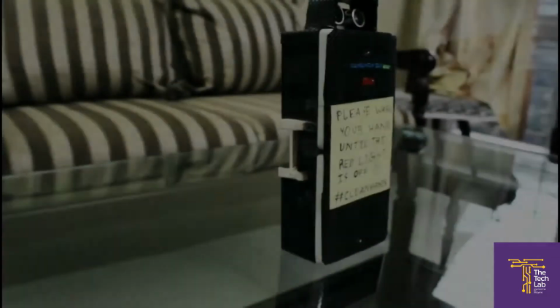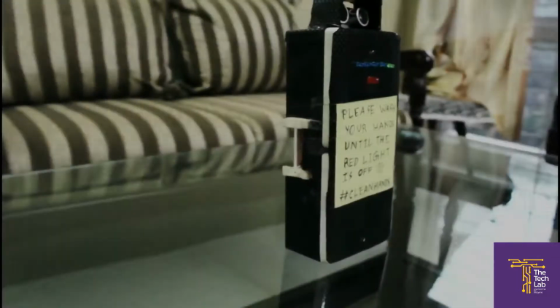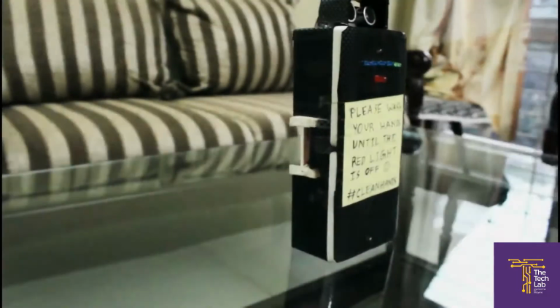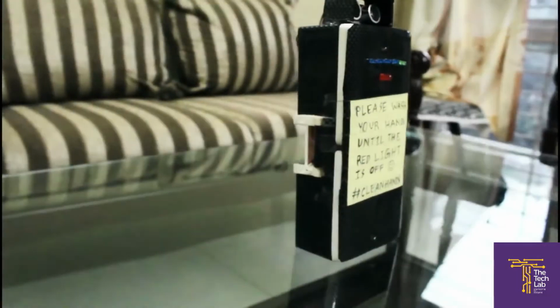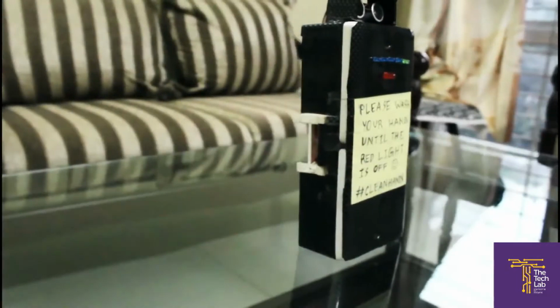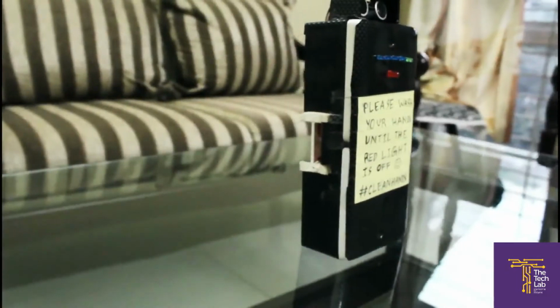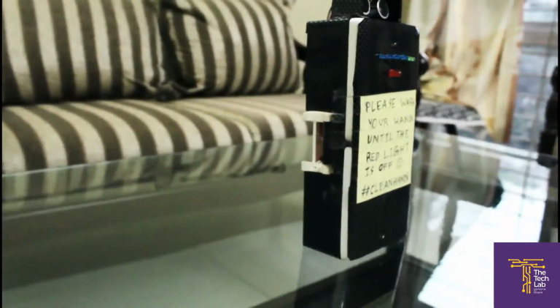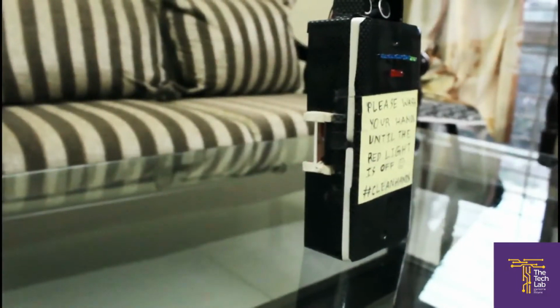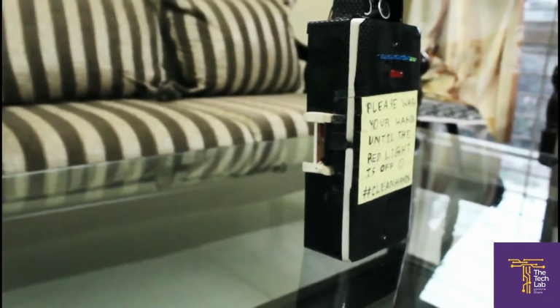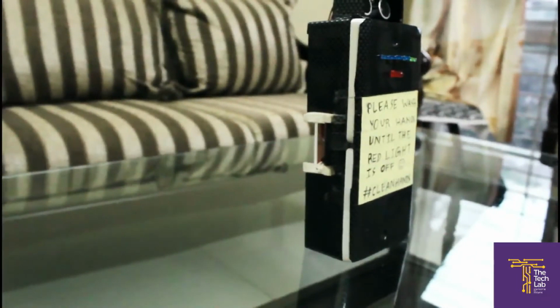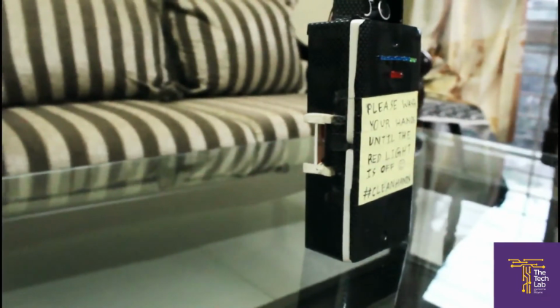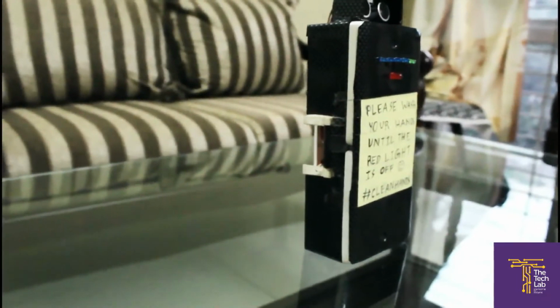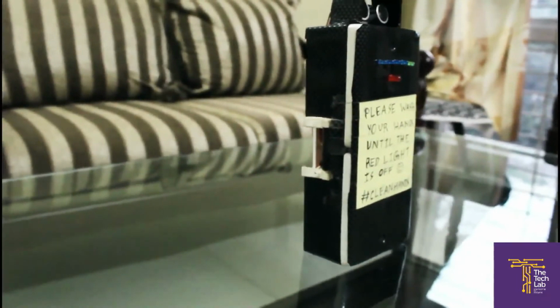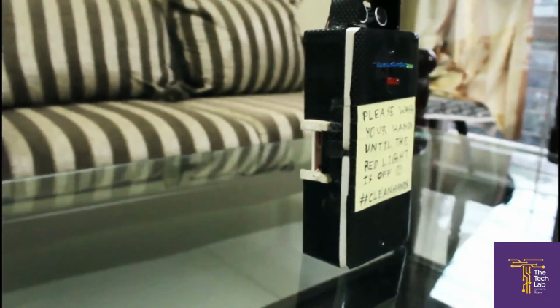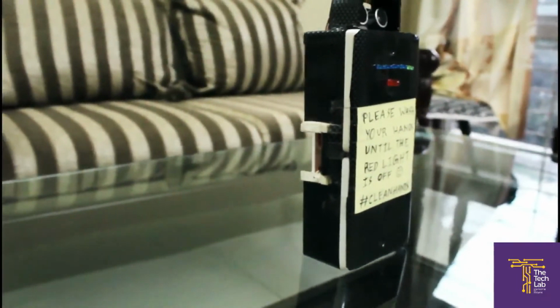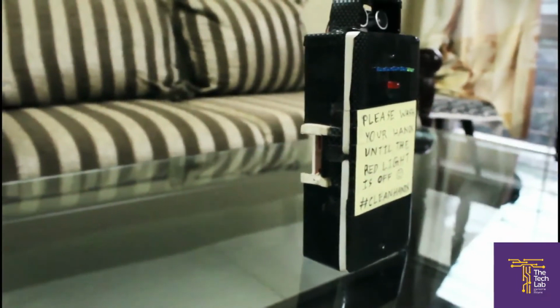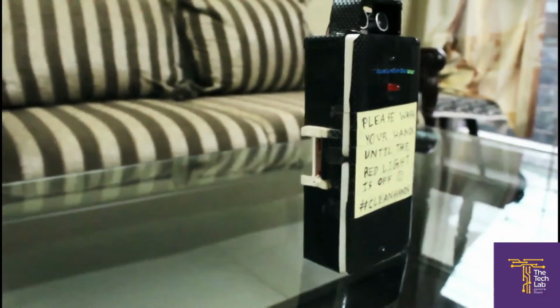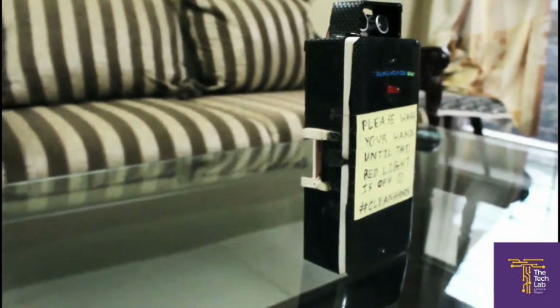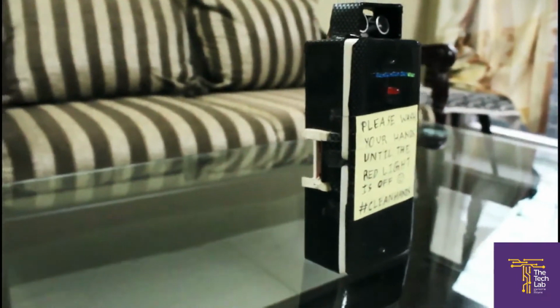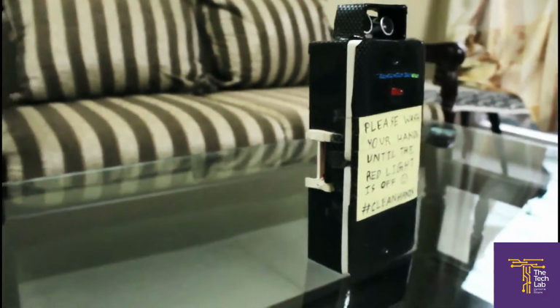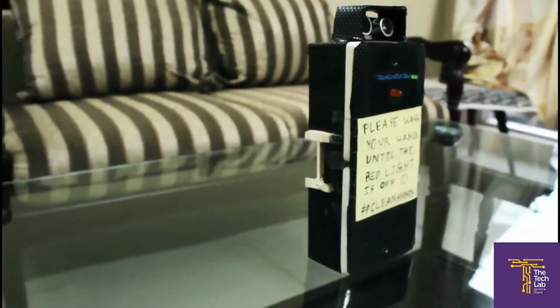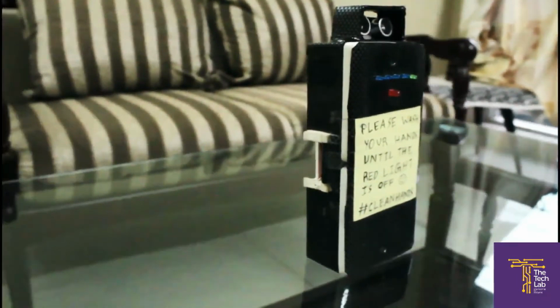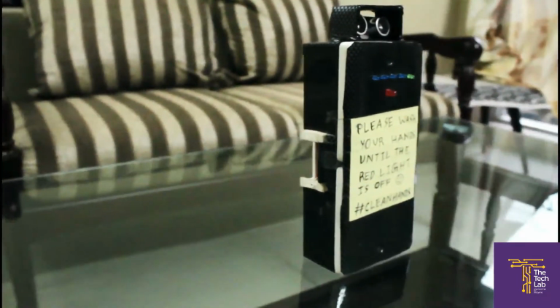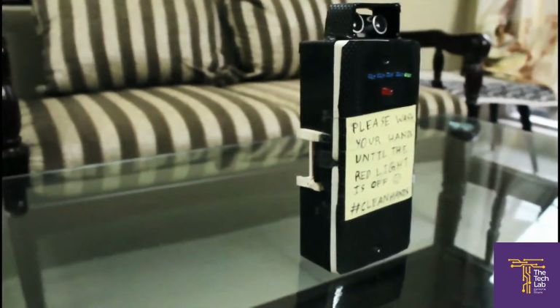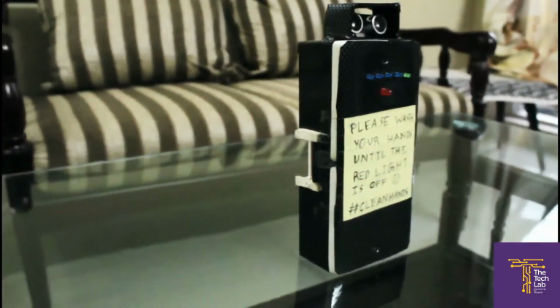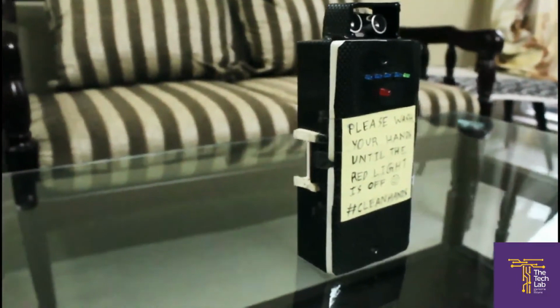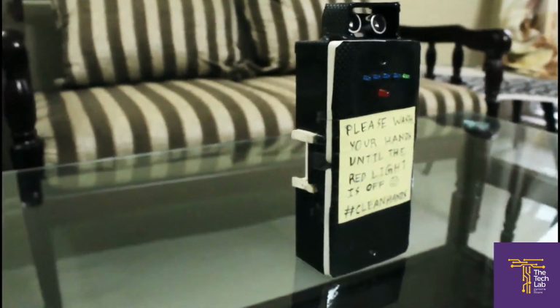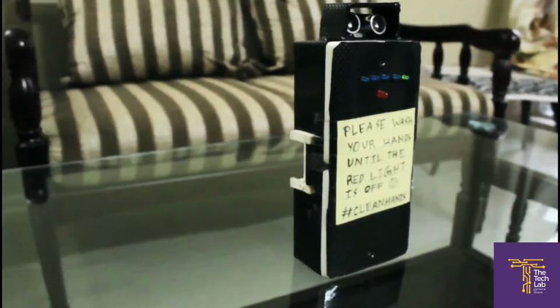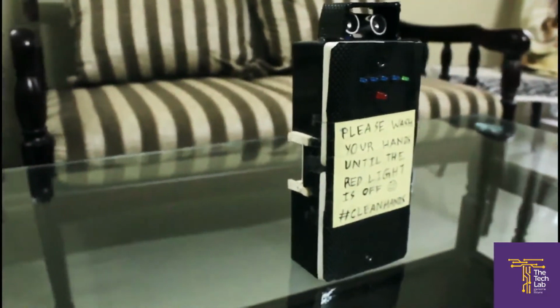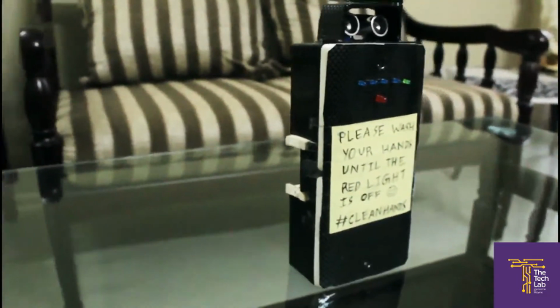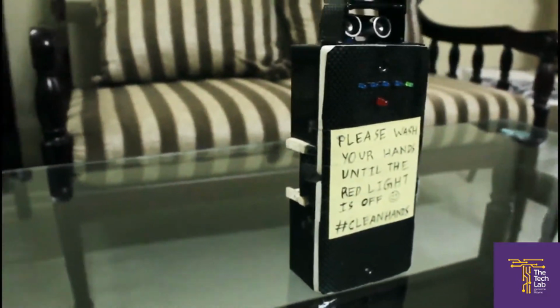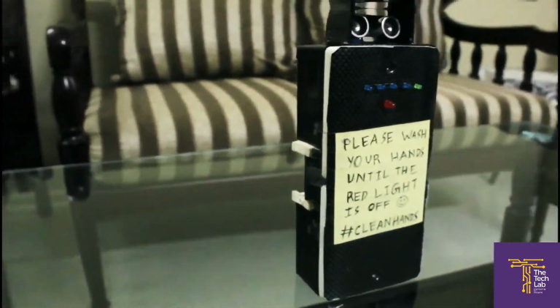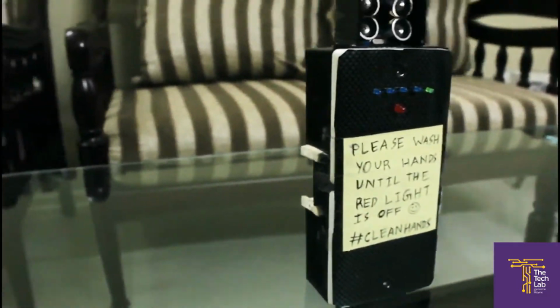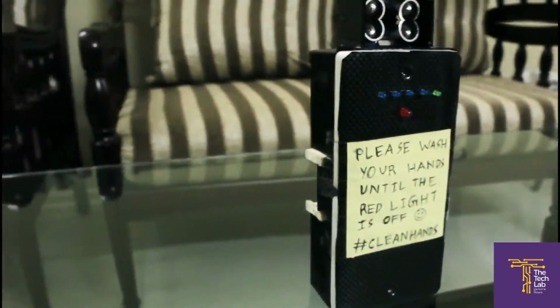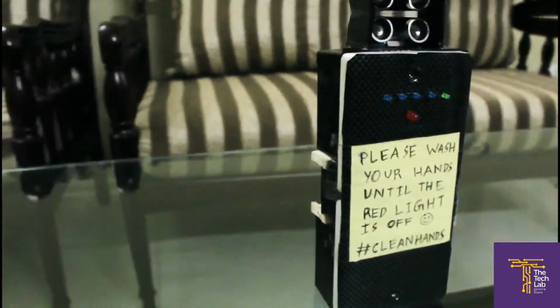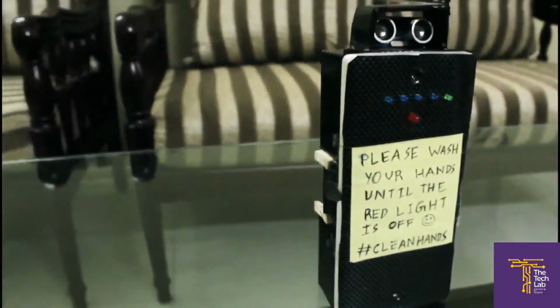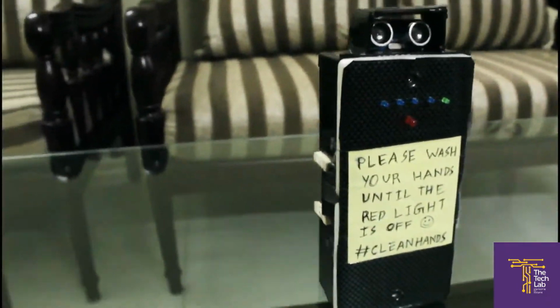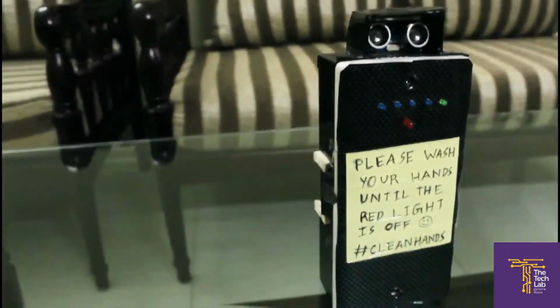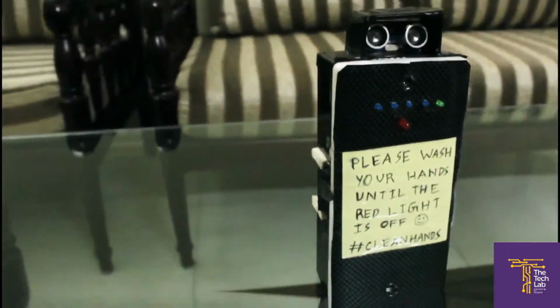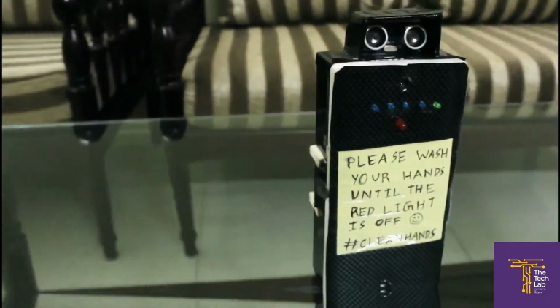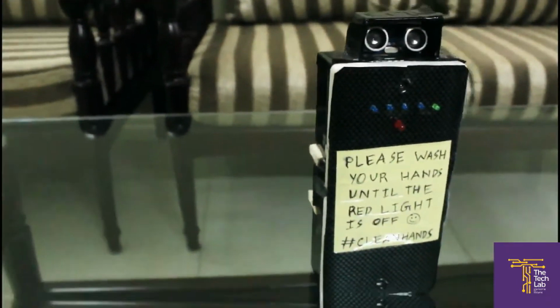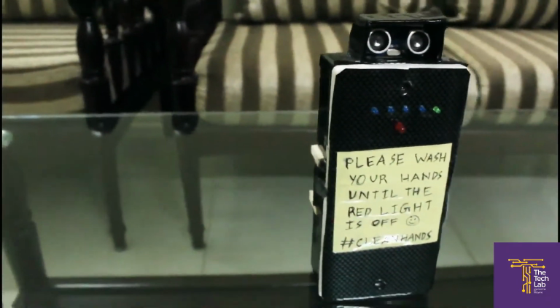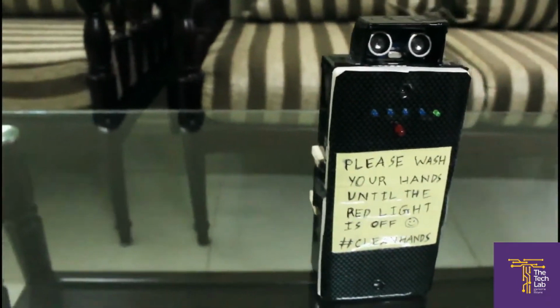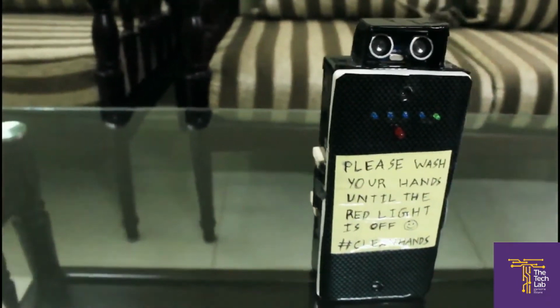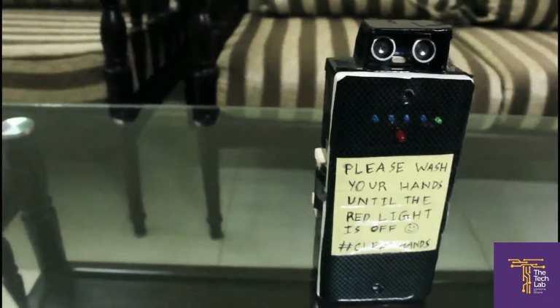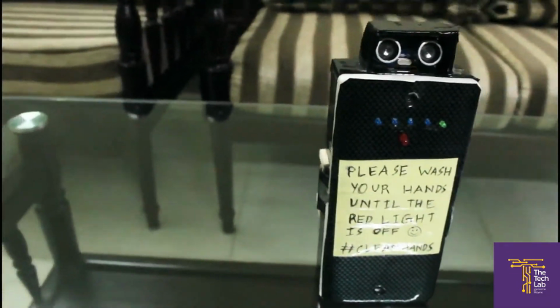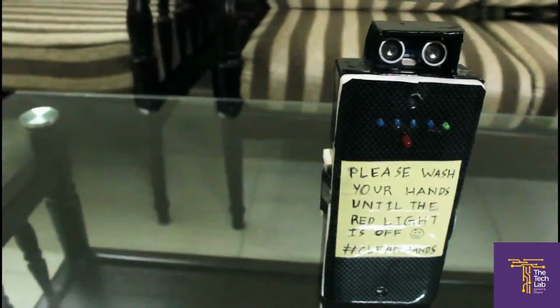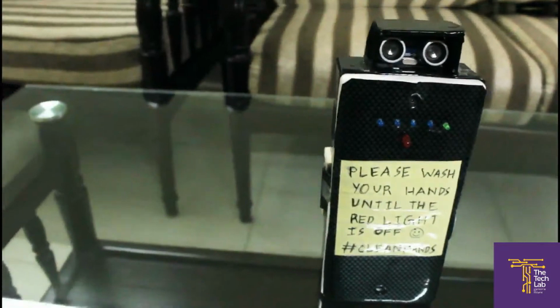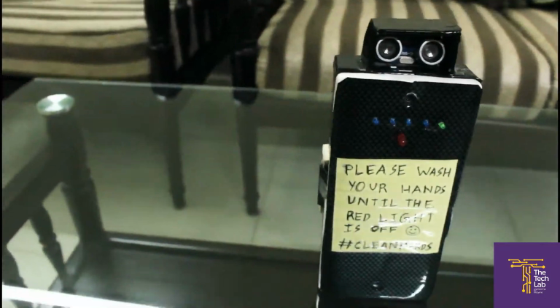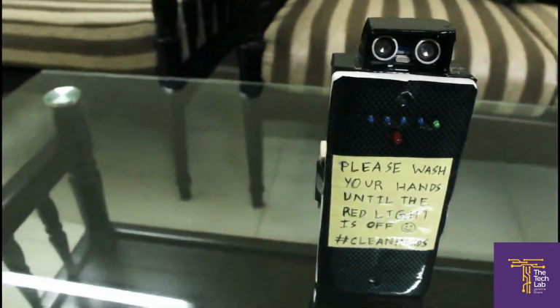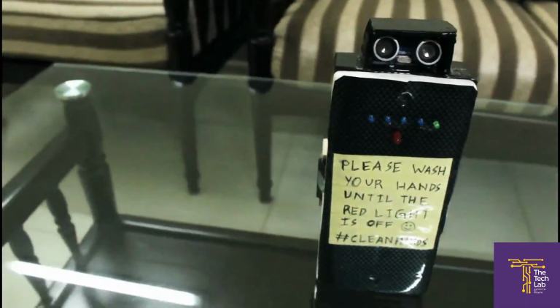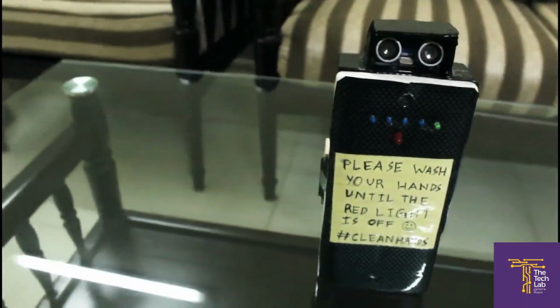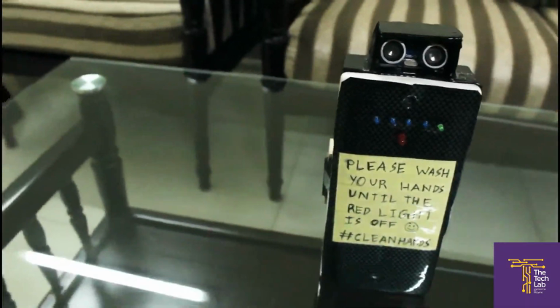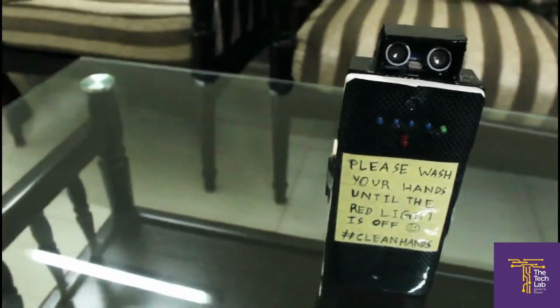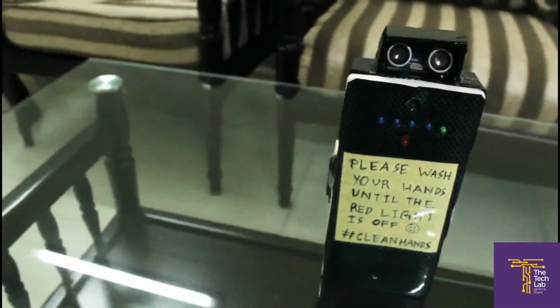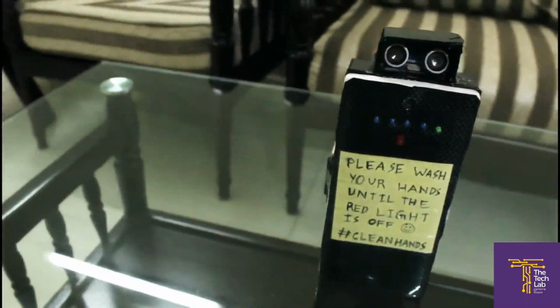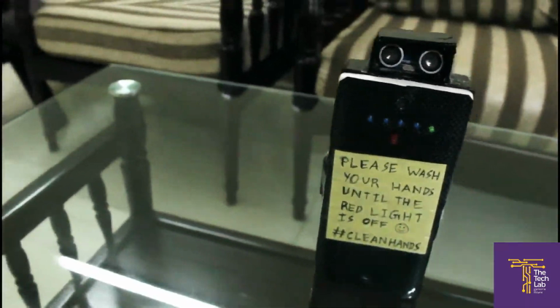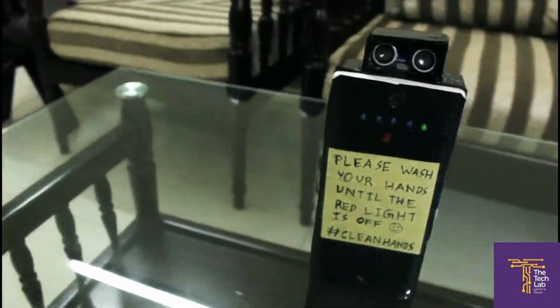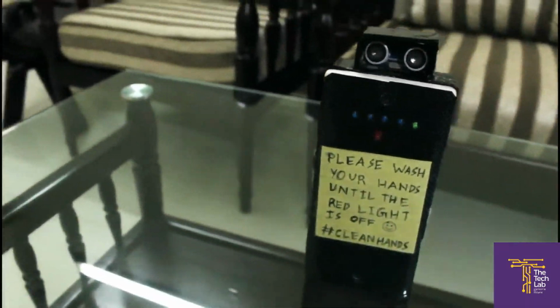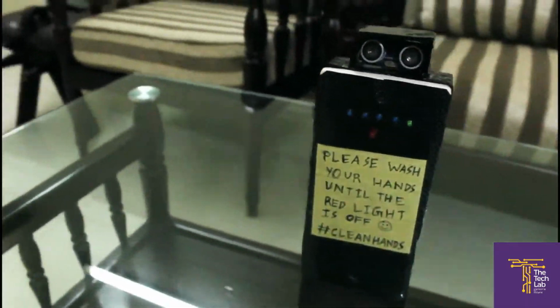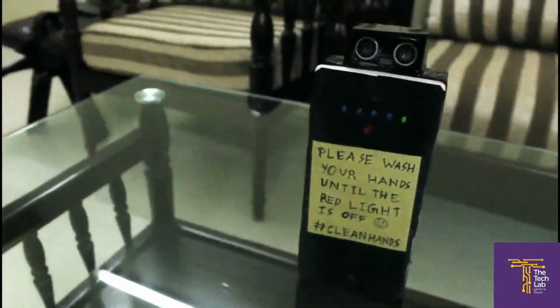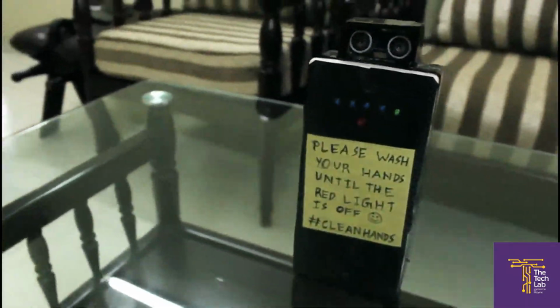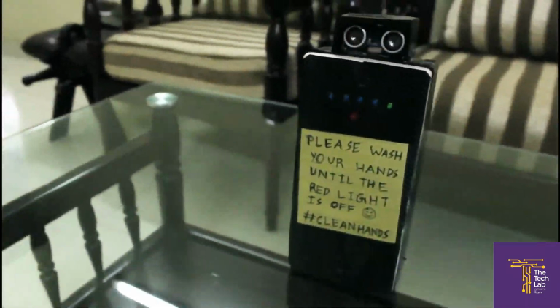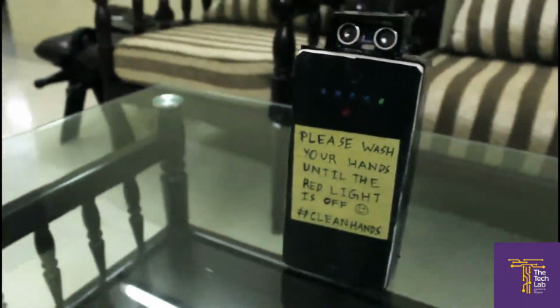So how does it work? Well, it basically consists of an Arduino as a brain, an ultrasonic sensor, and a few LEDs.